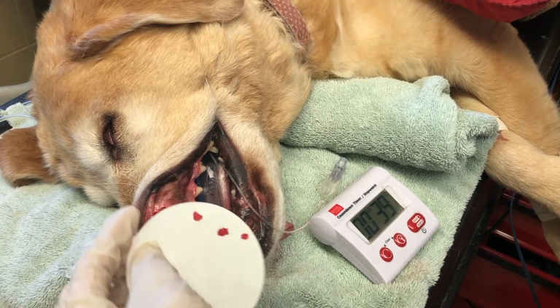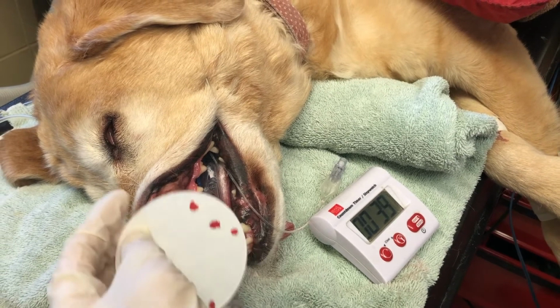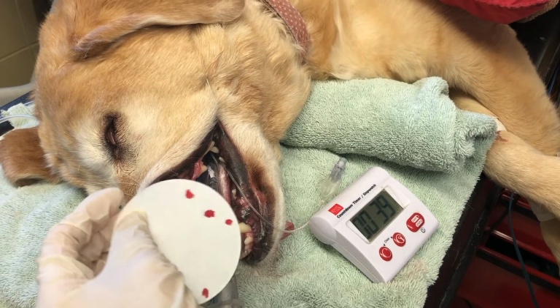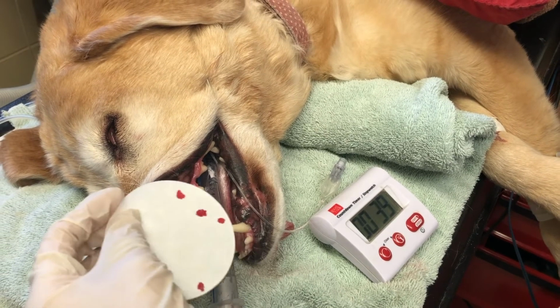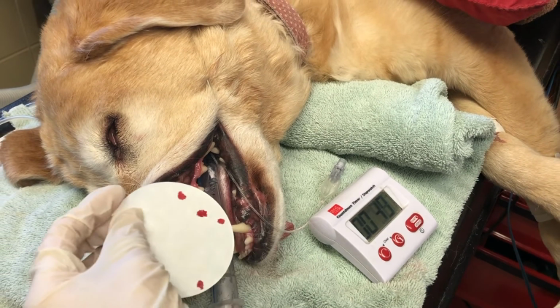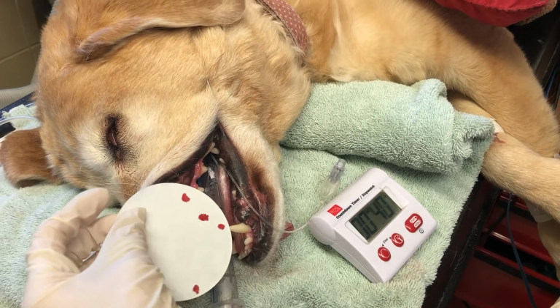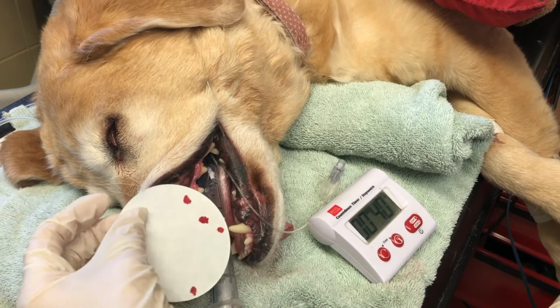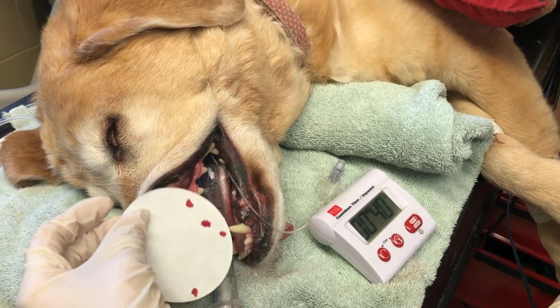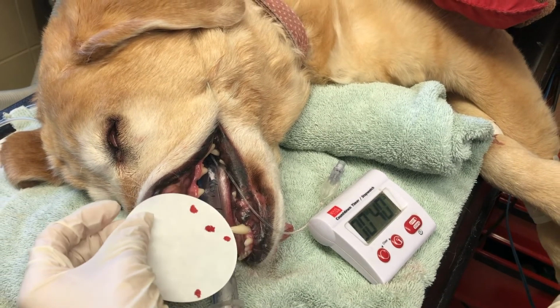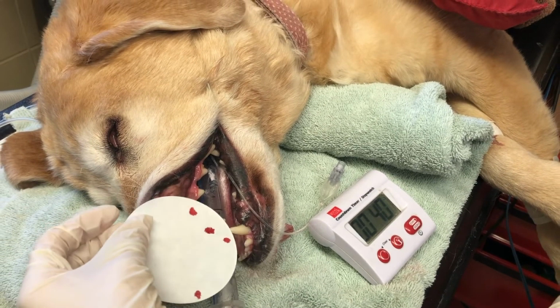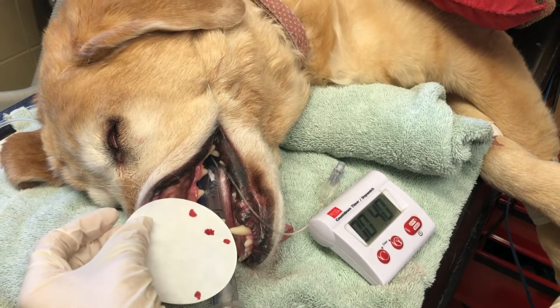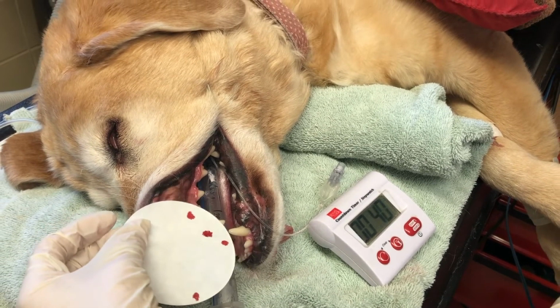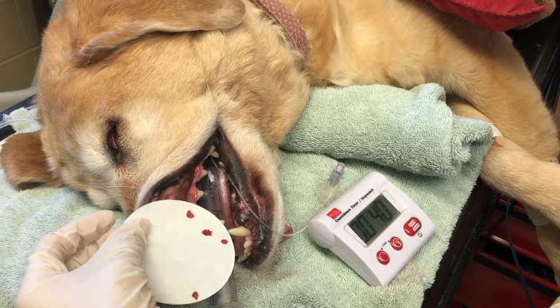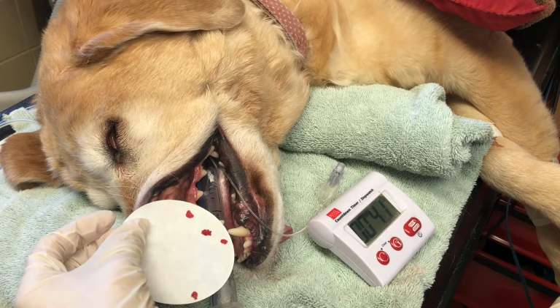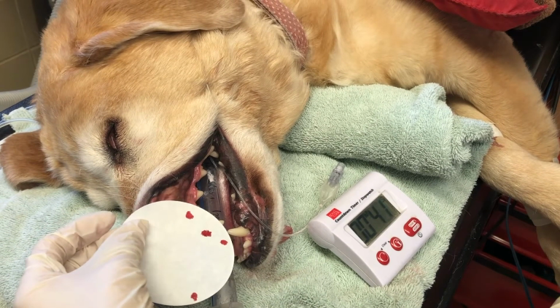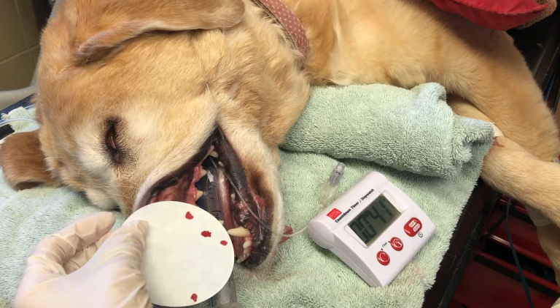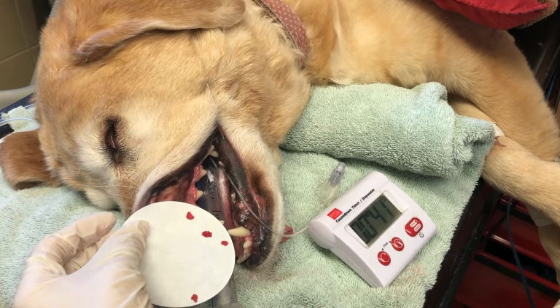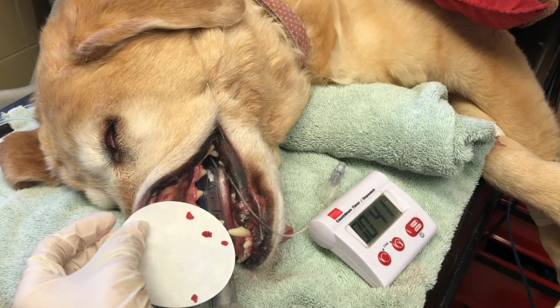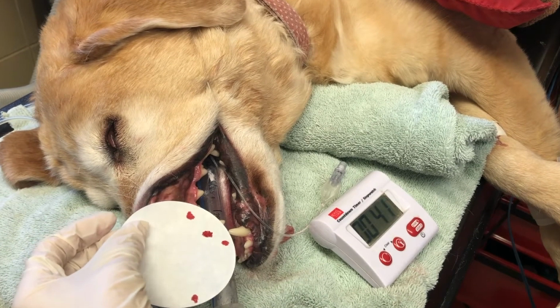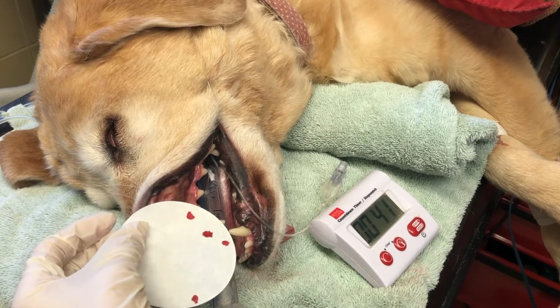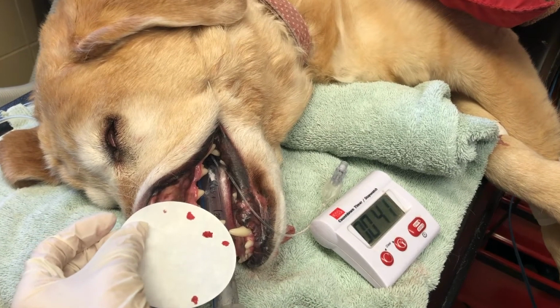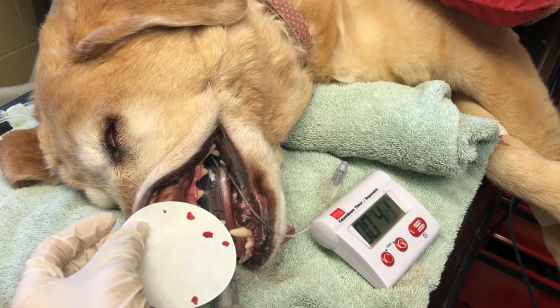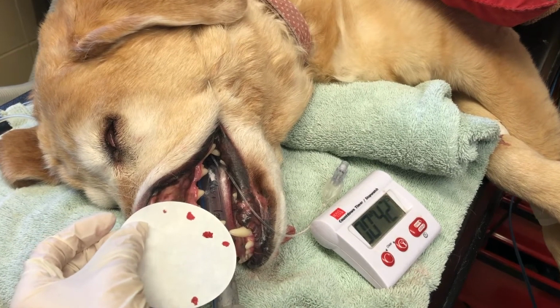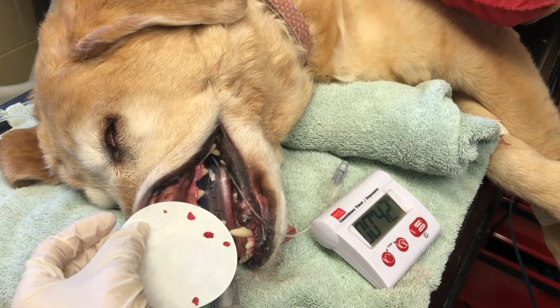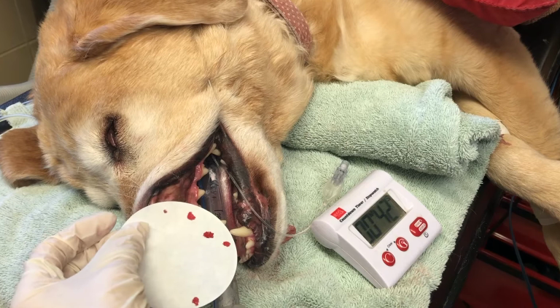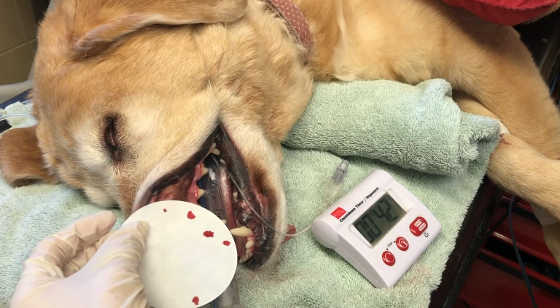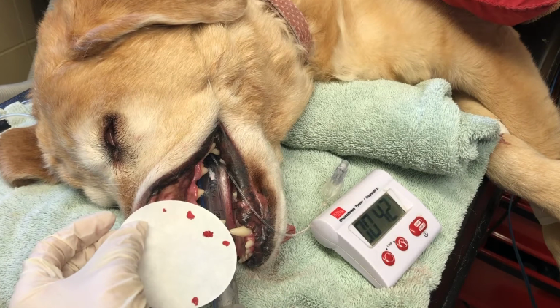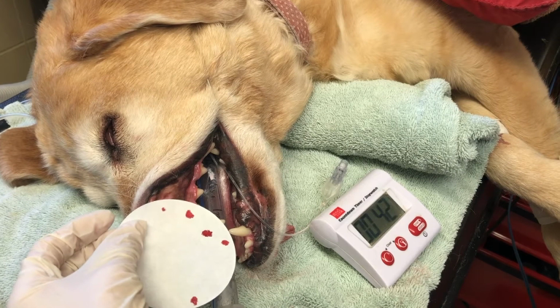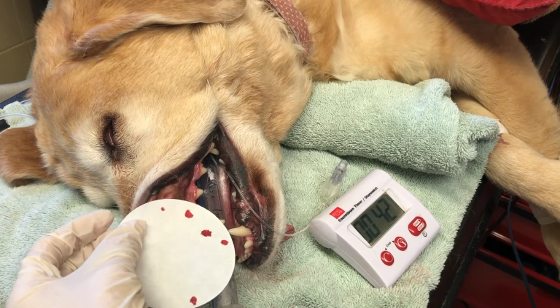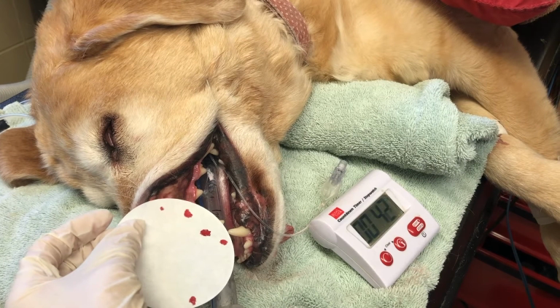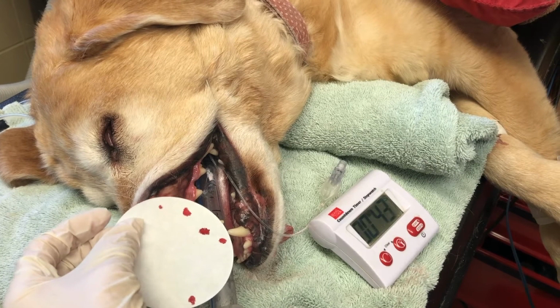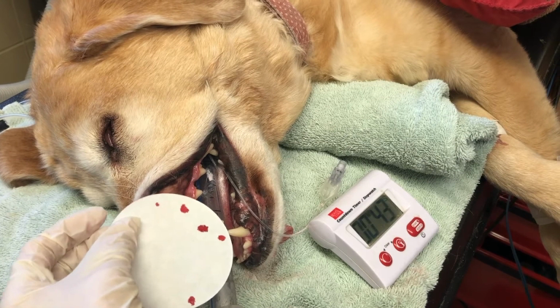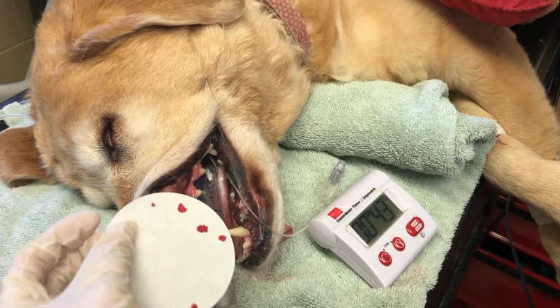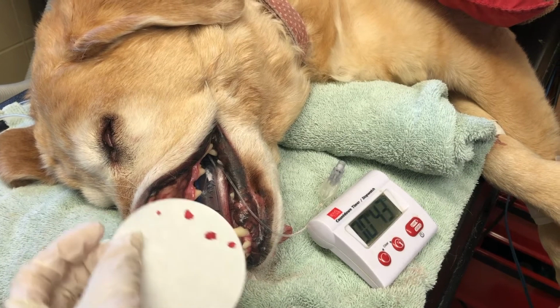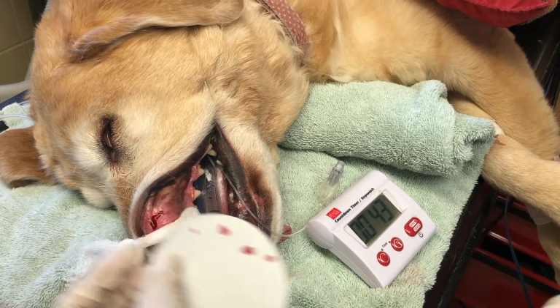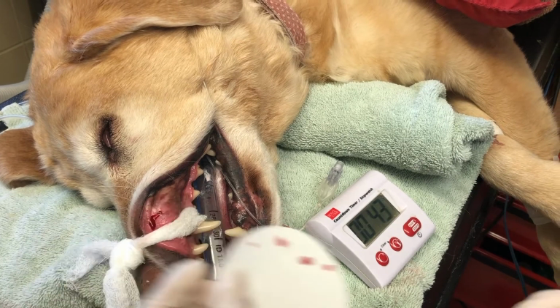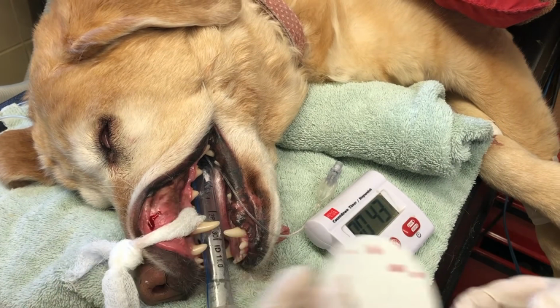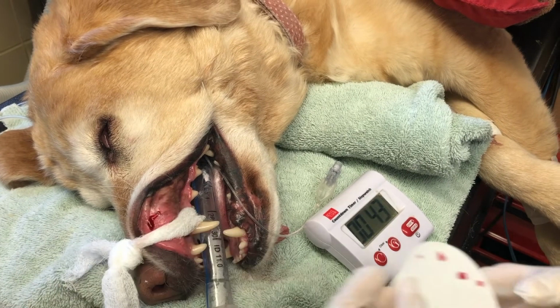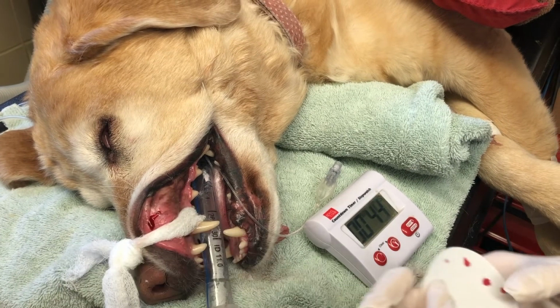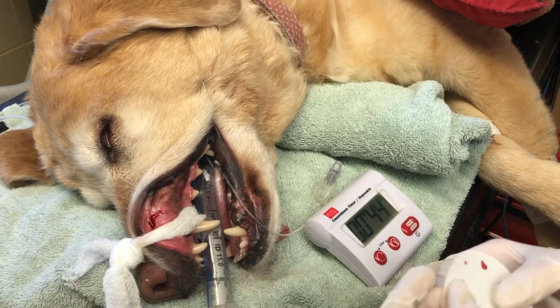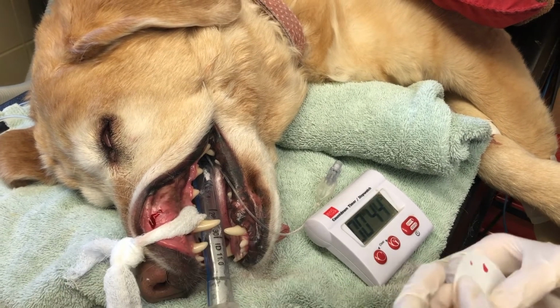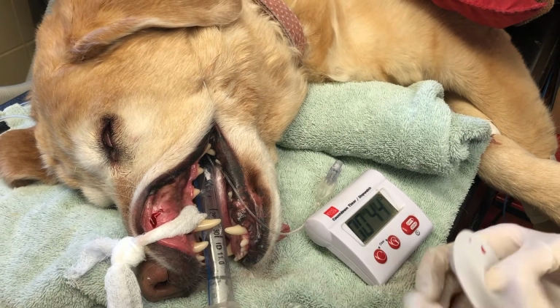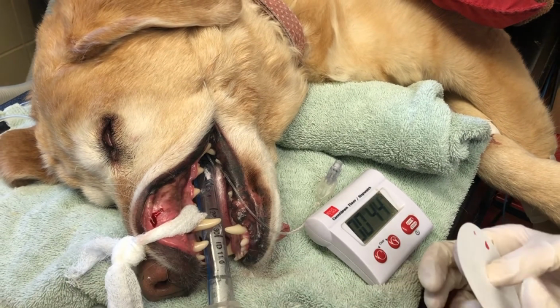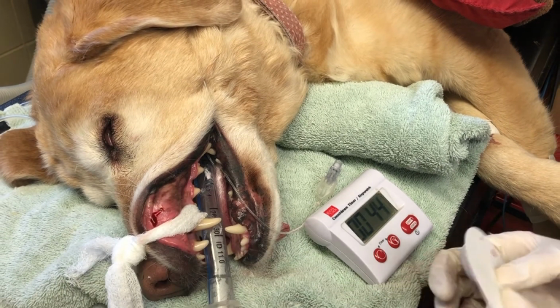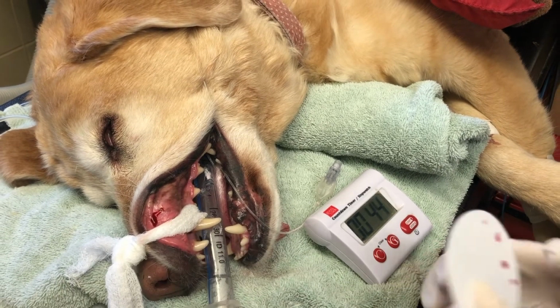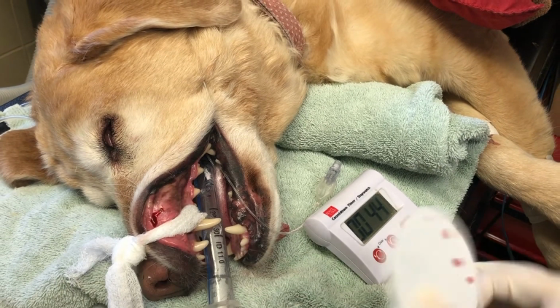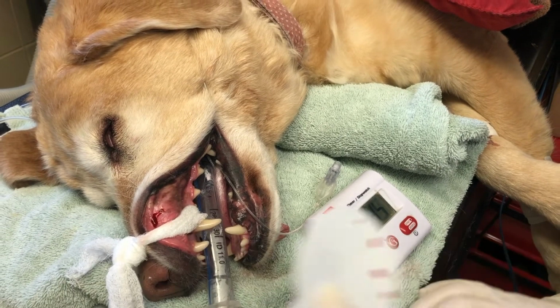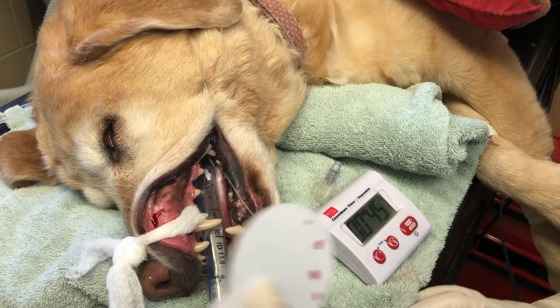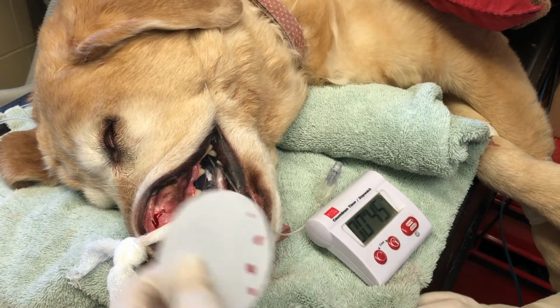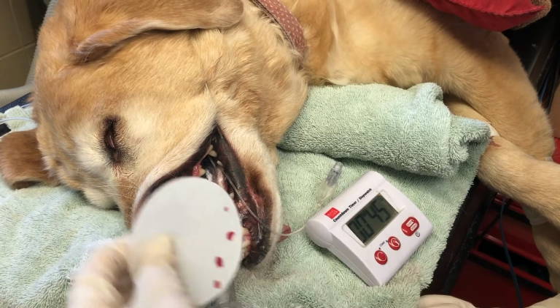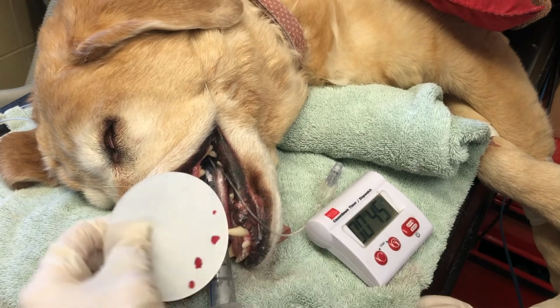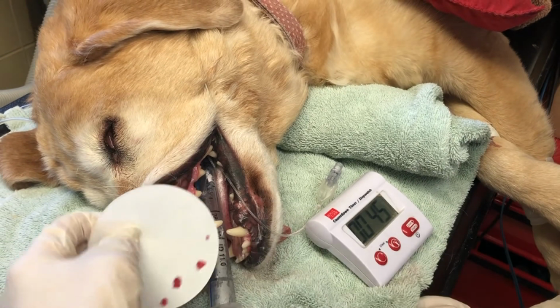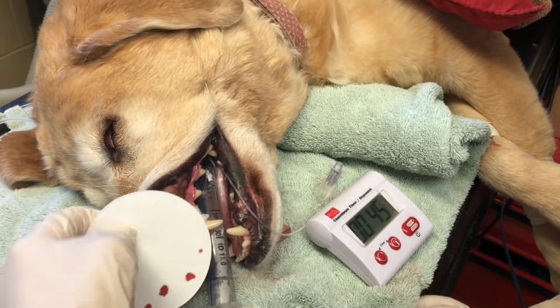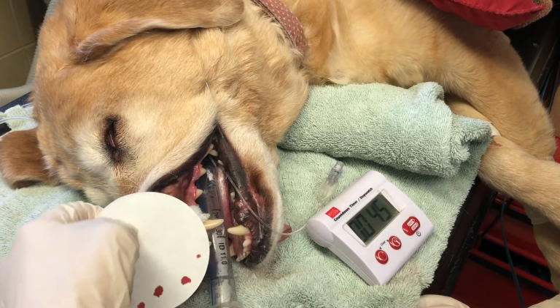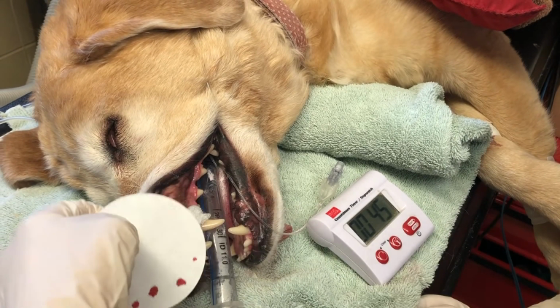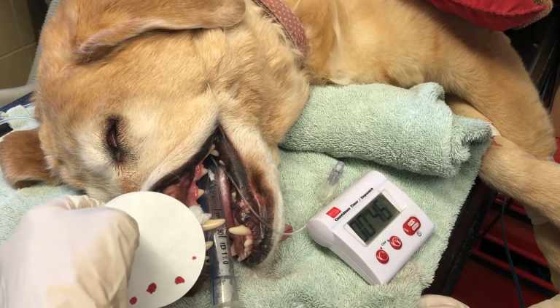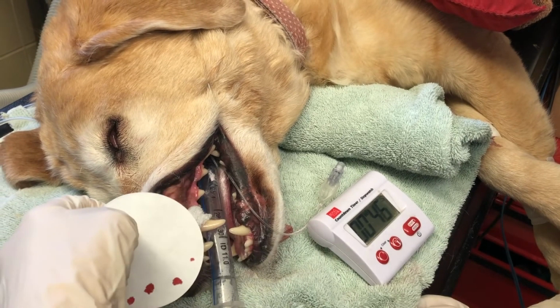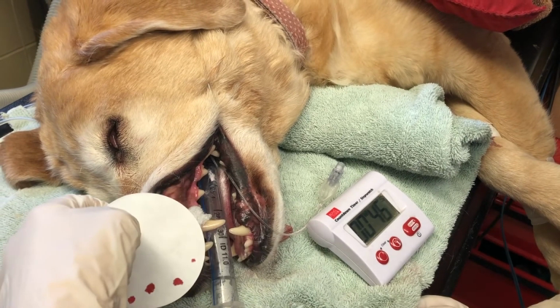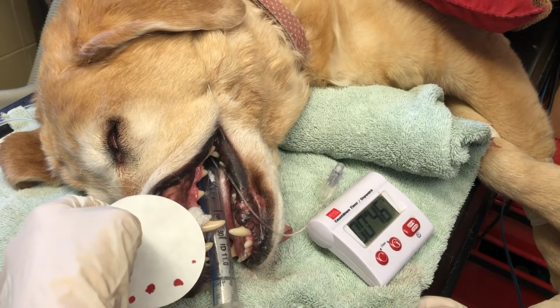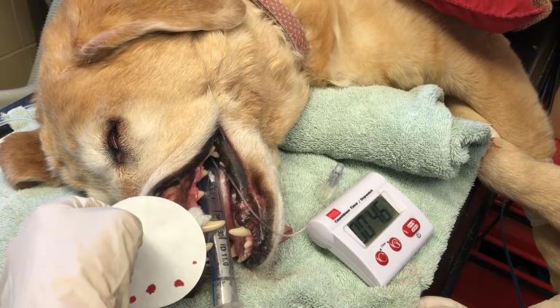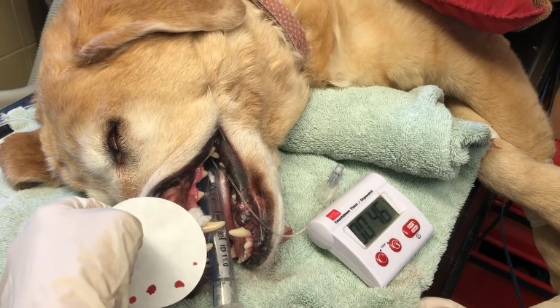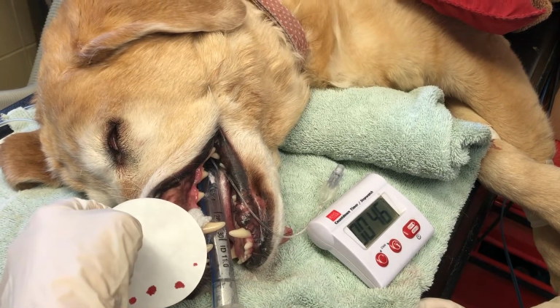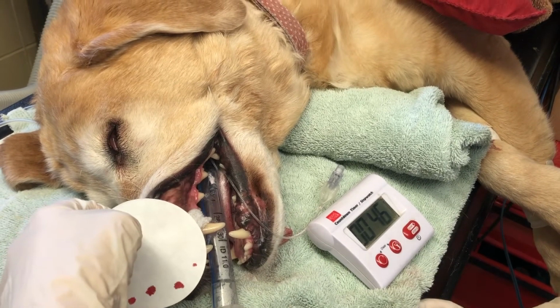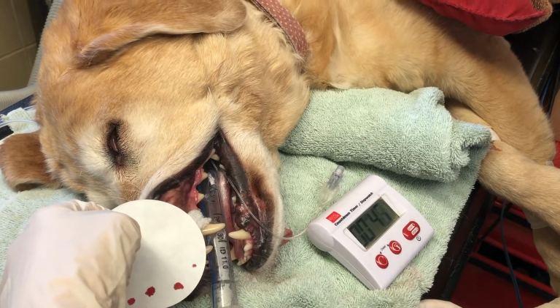So we're just going to keep doing this until our bleeding has stopped.